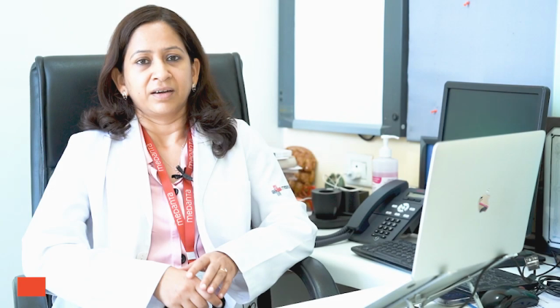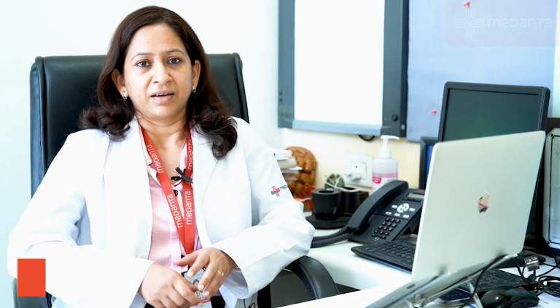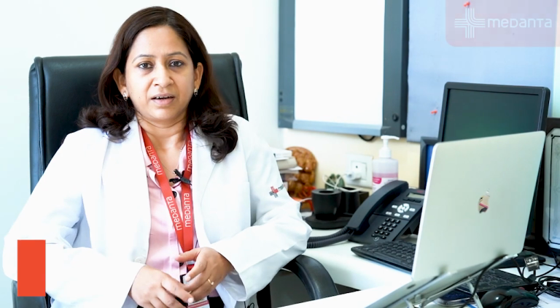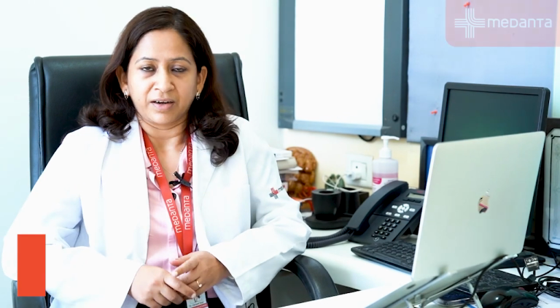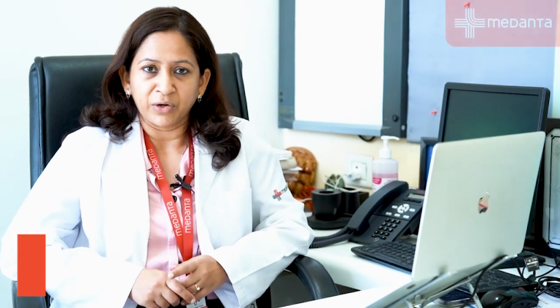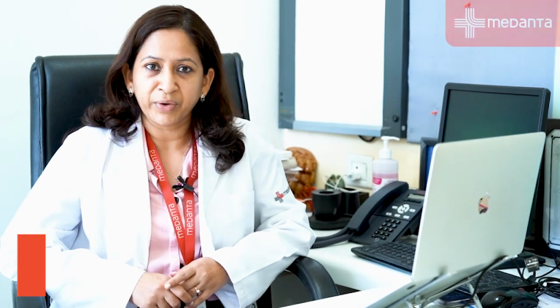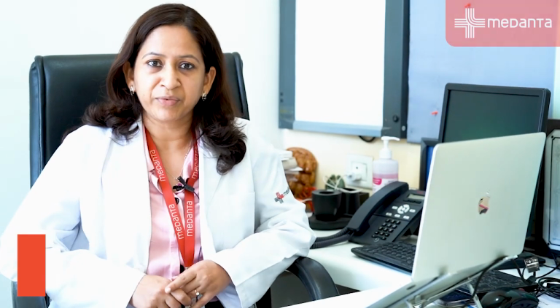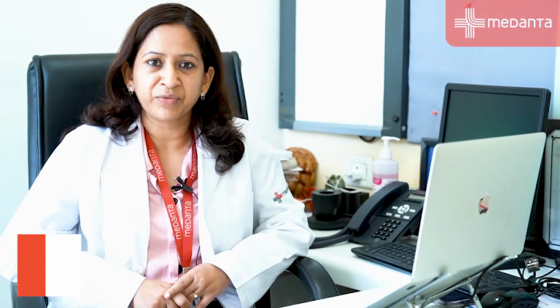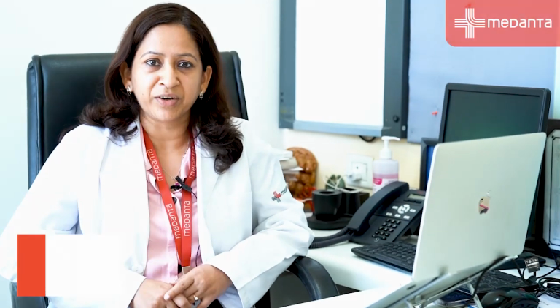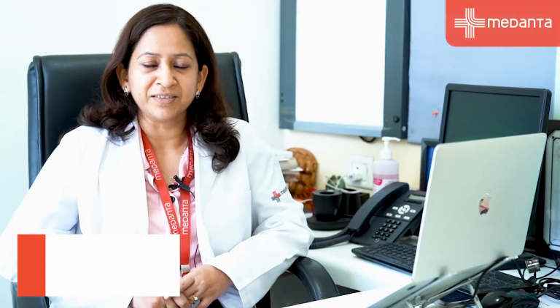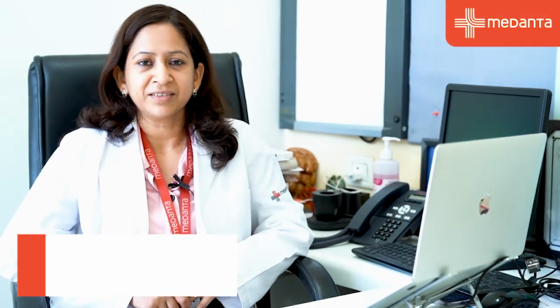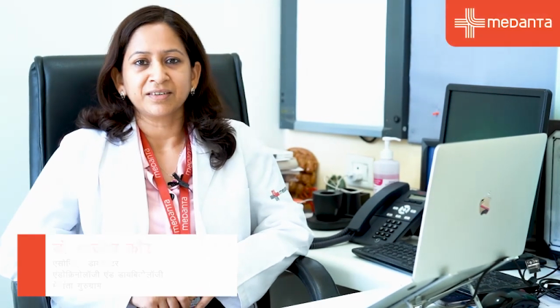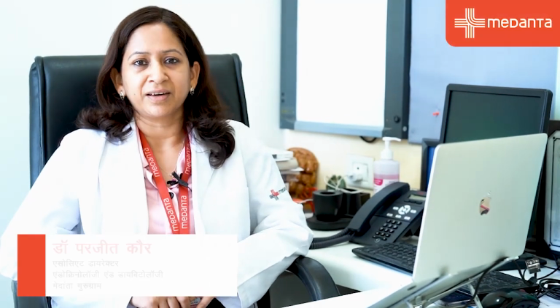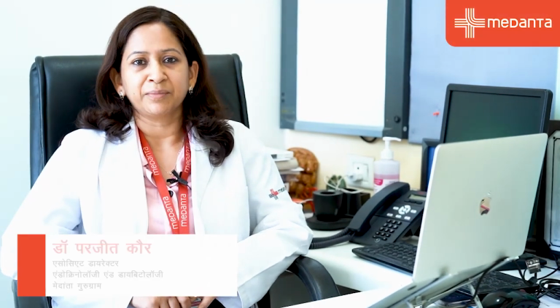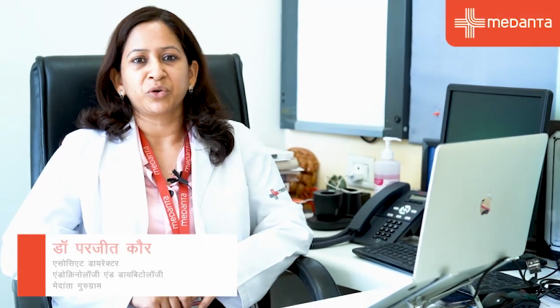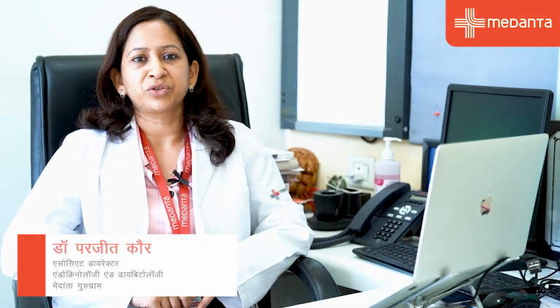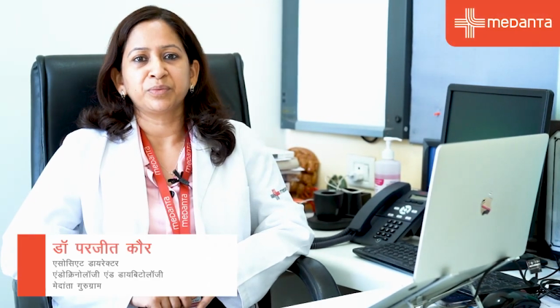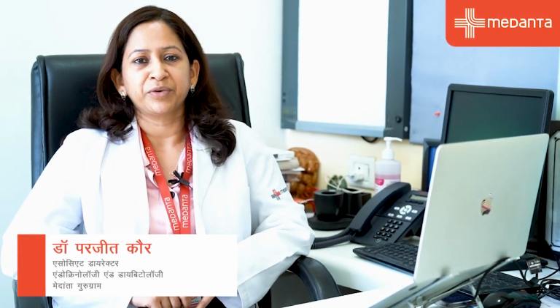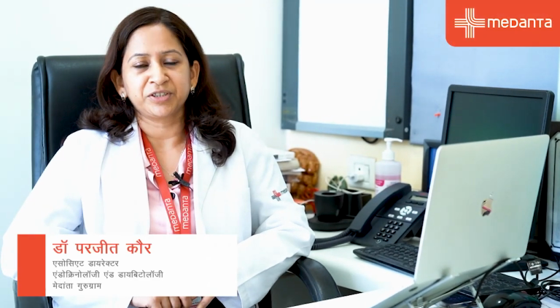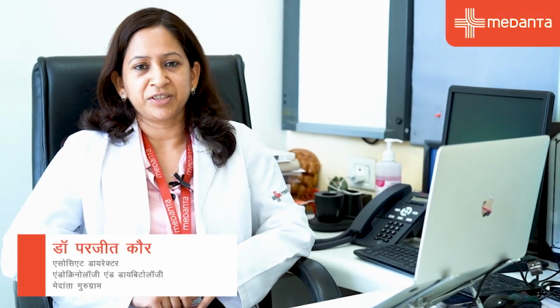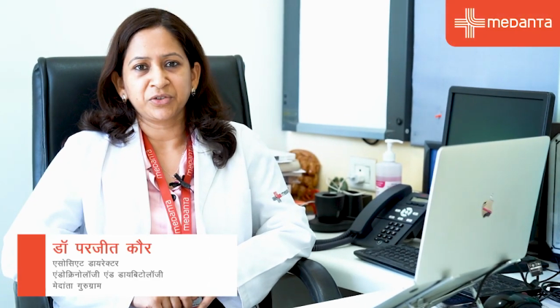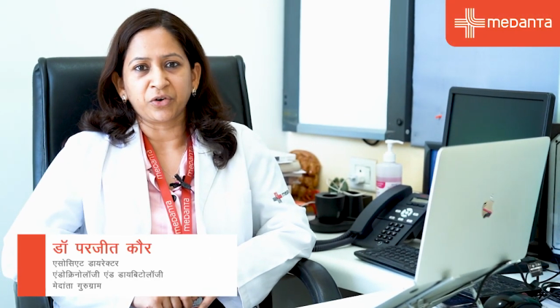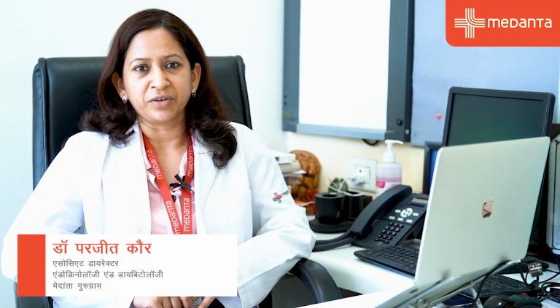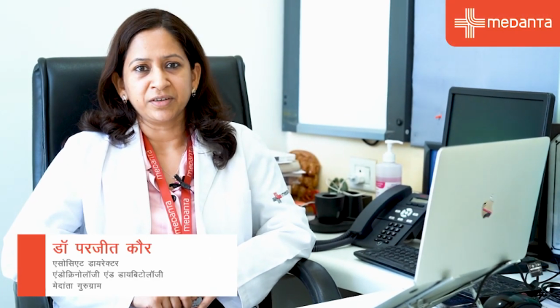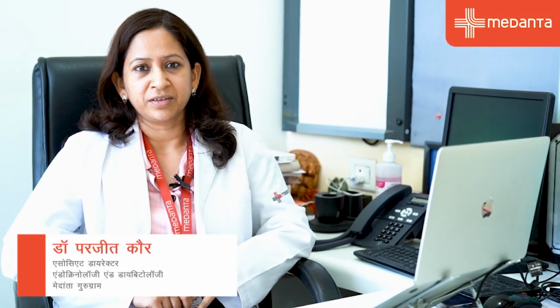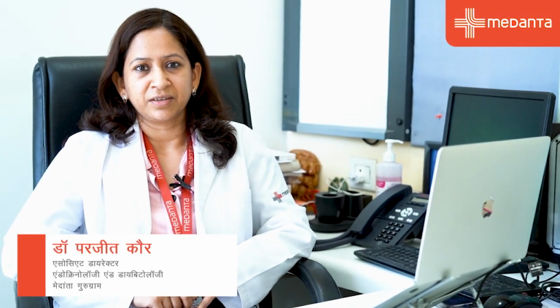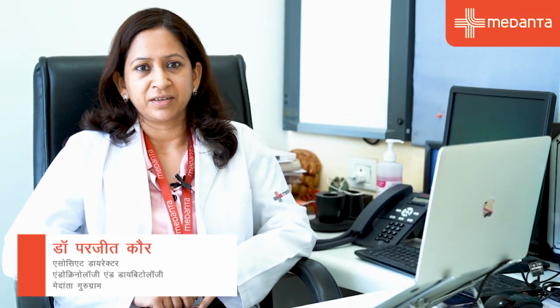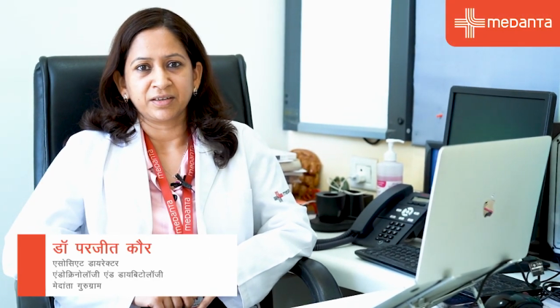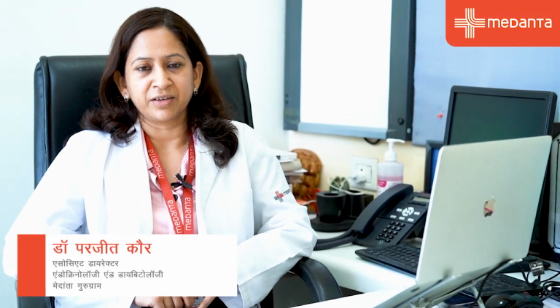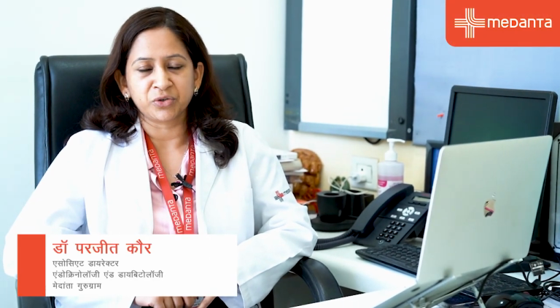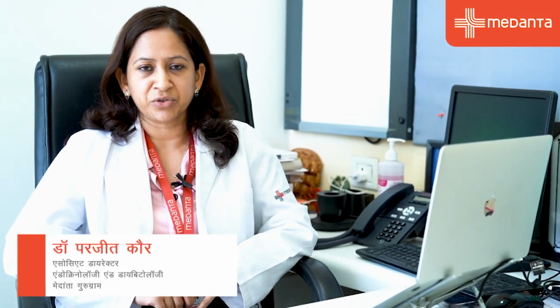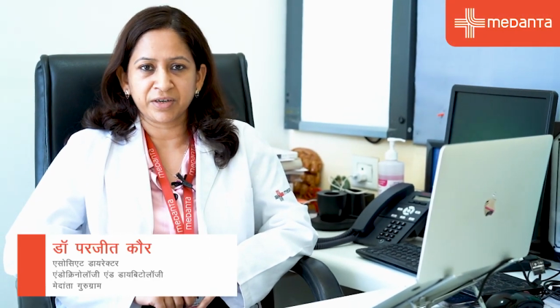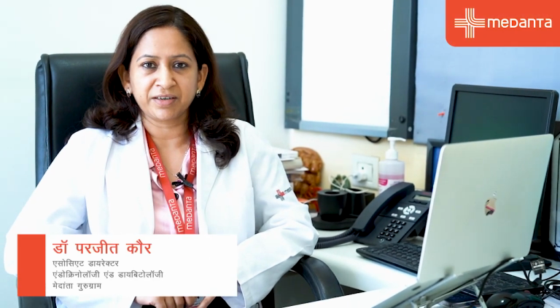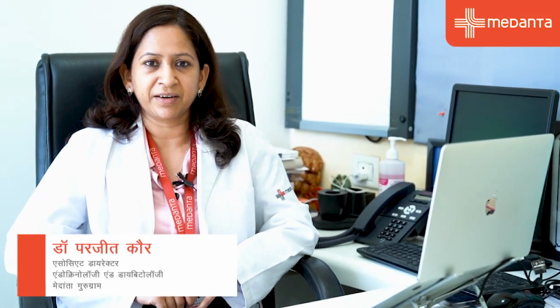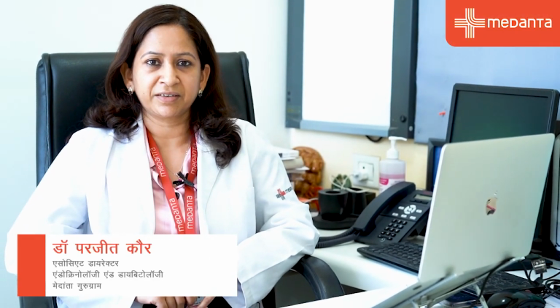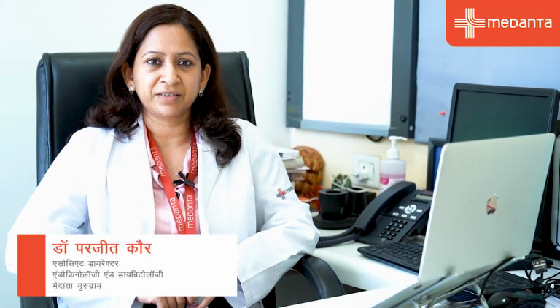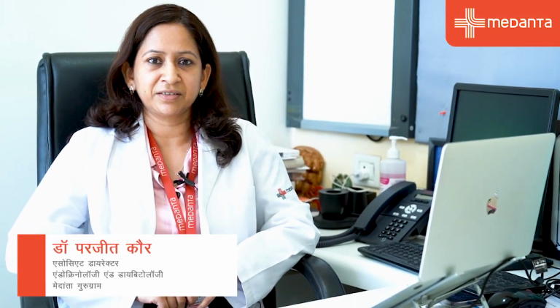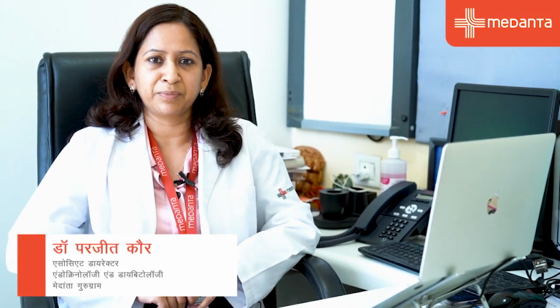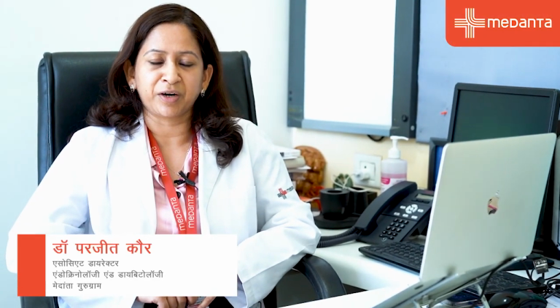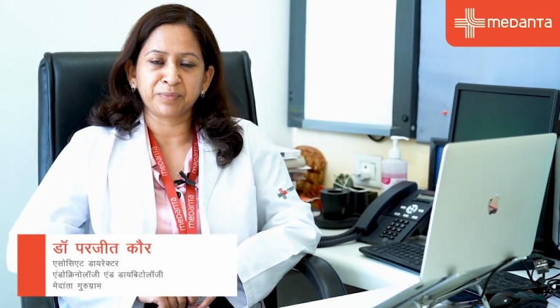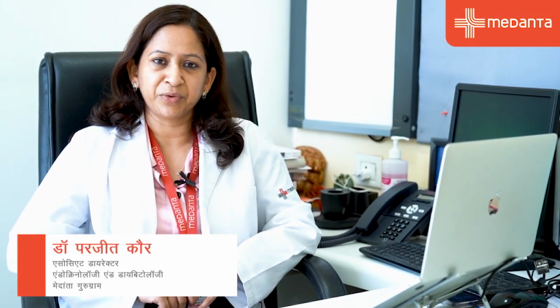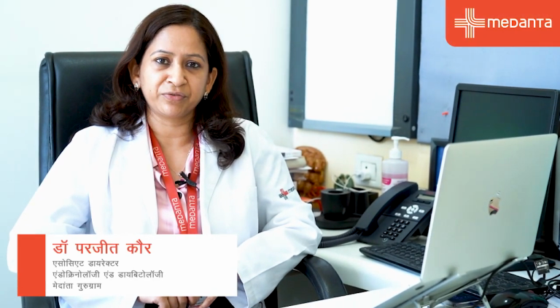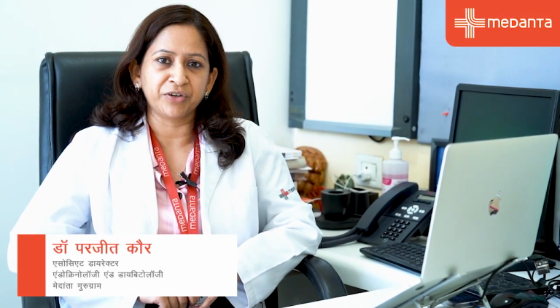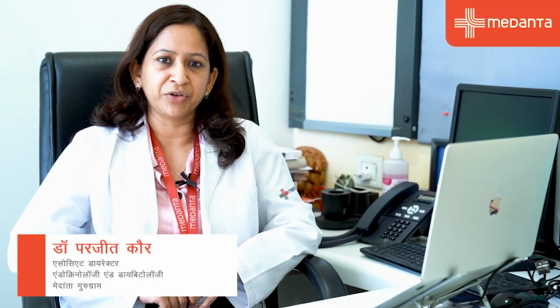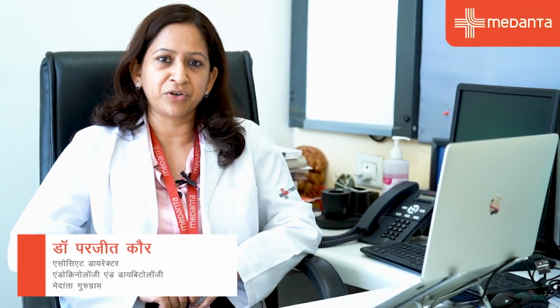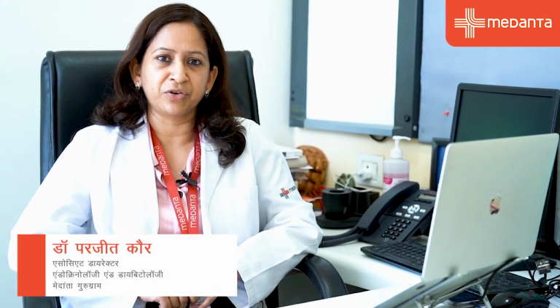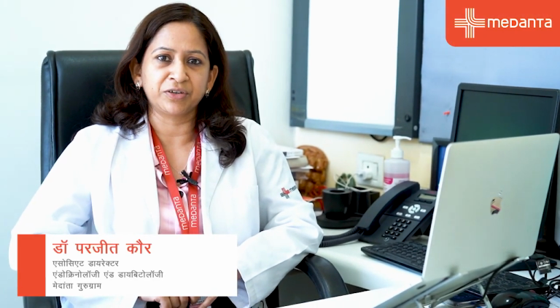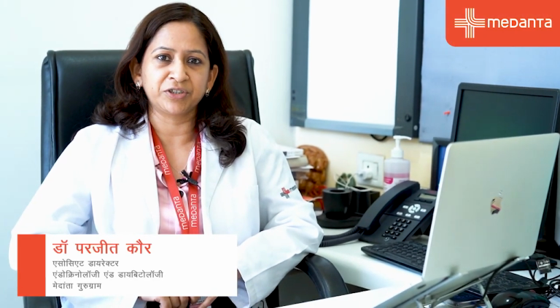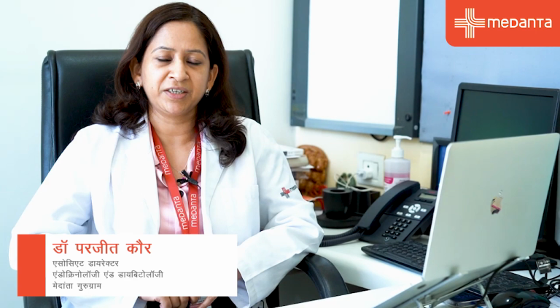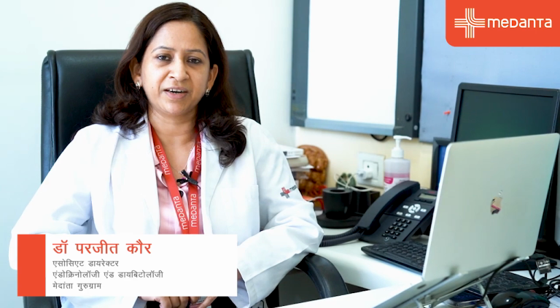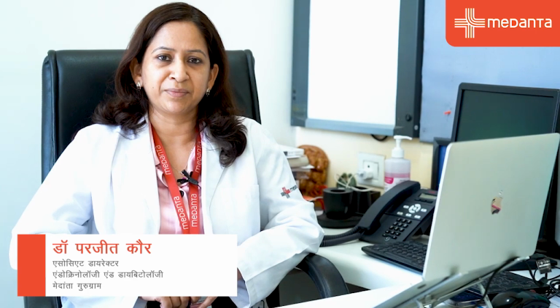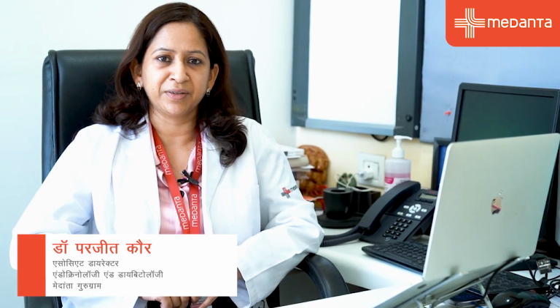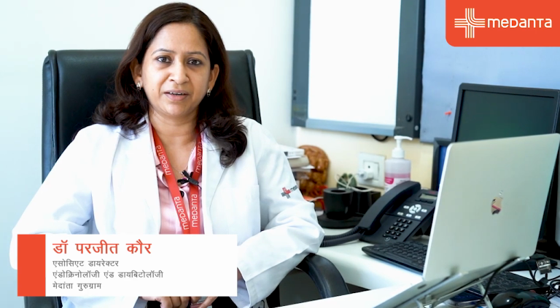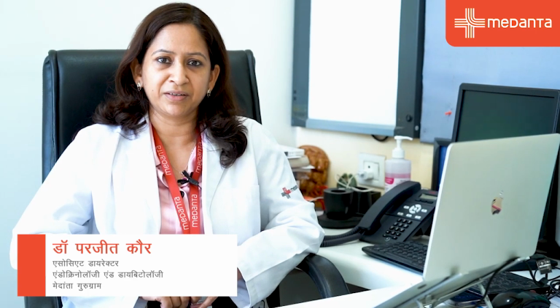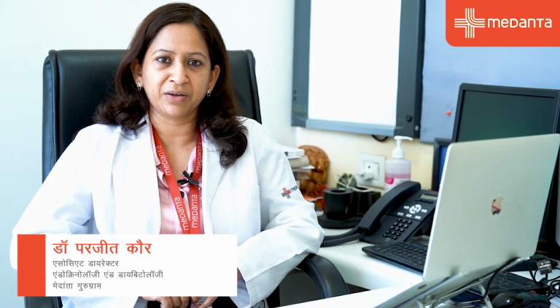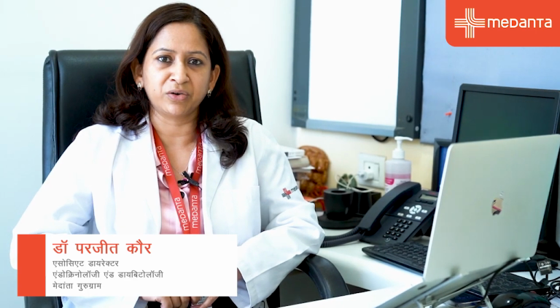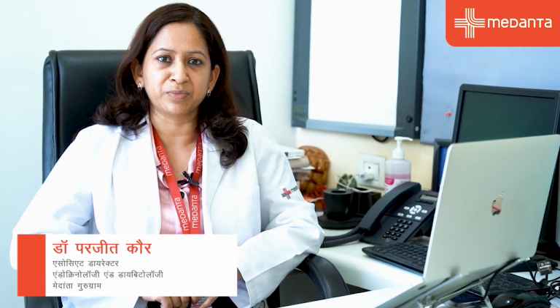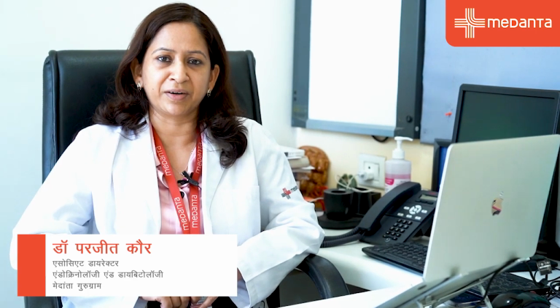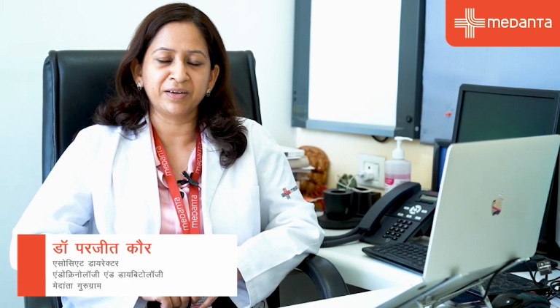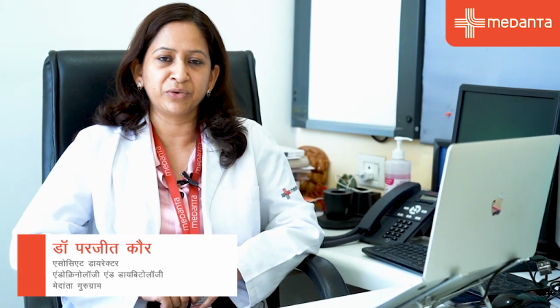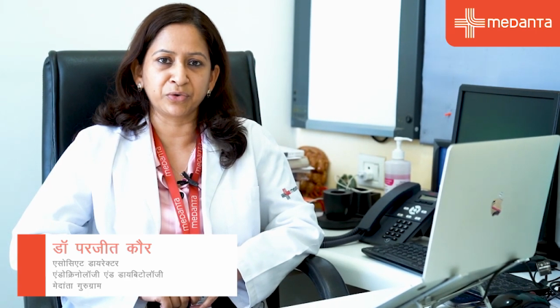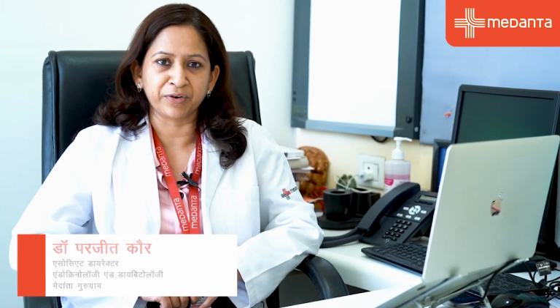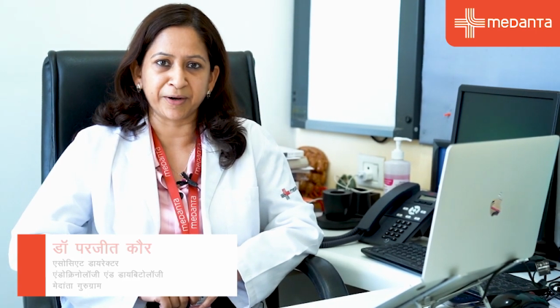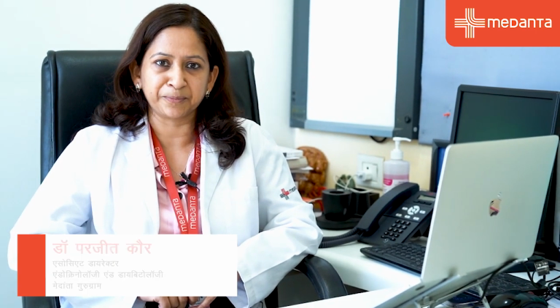Hello everyone, I'm Dr. Prajeet Kaur, Associate Director, Department of Endocrinology at Medanta Hospital, Gurugram.